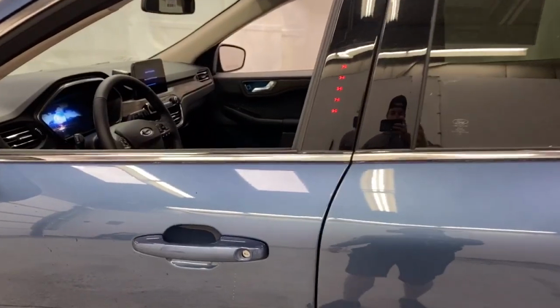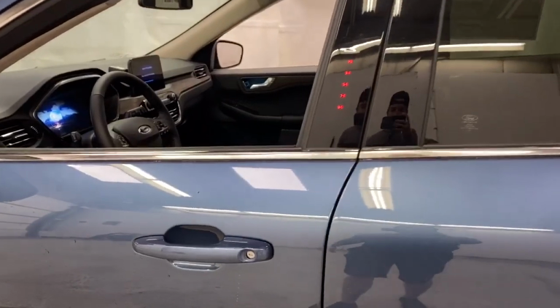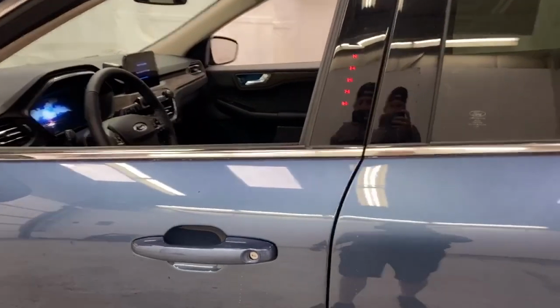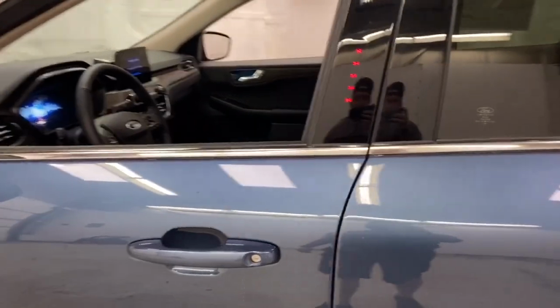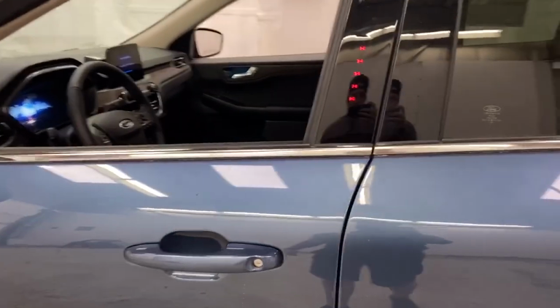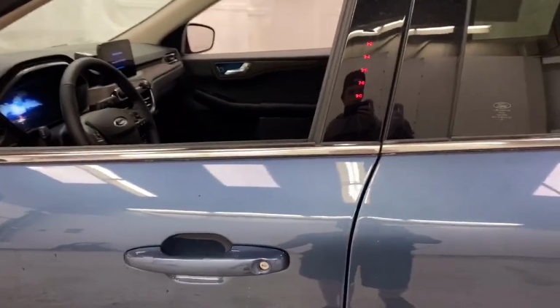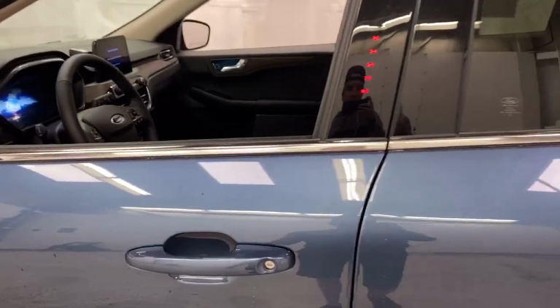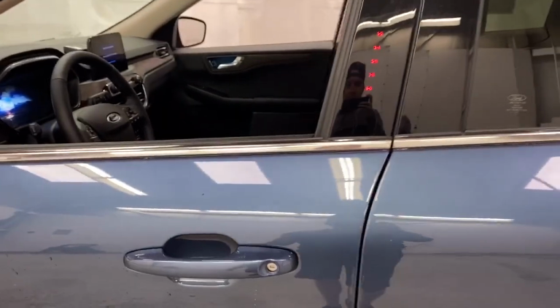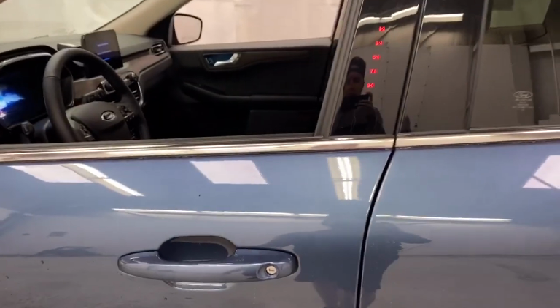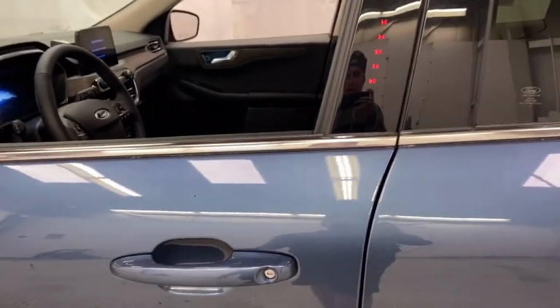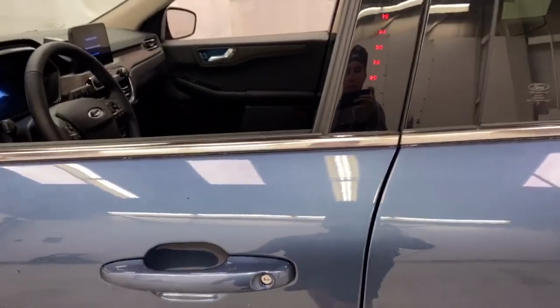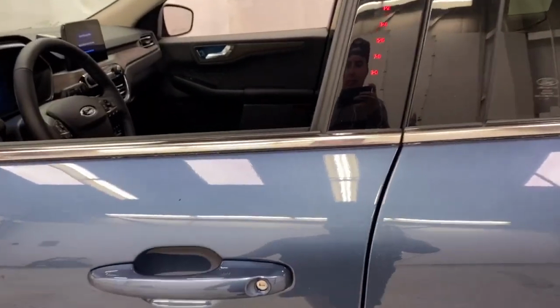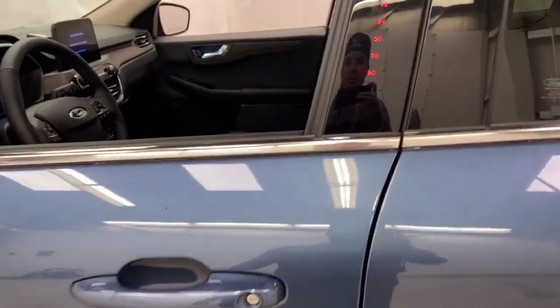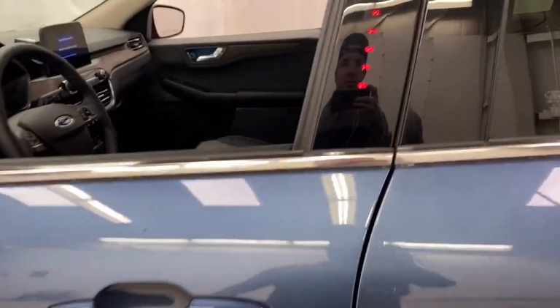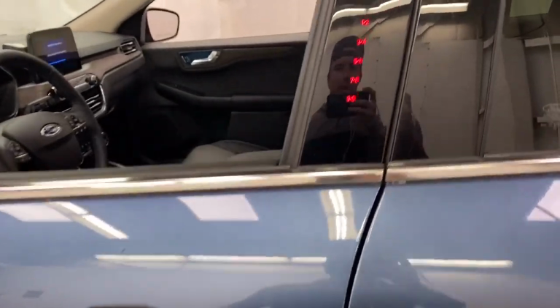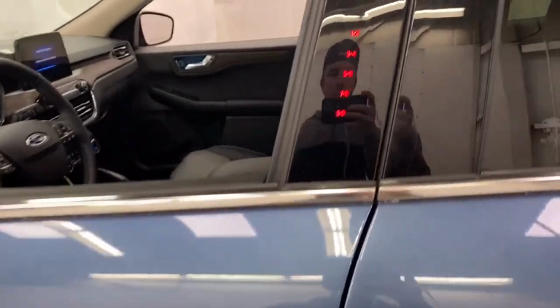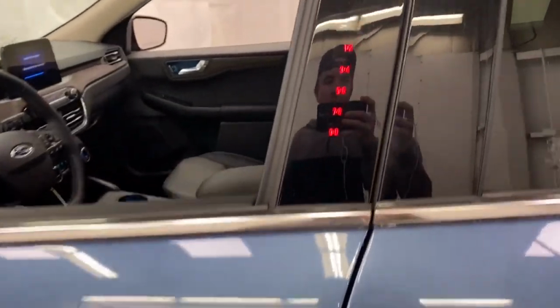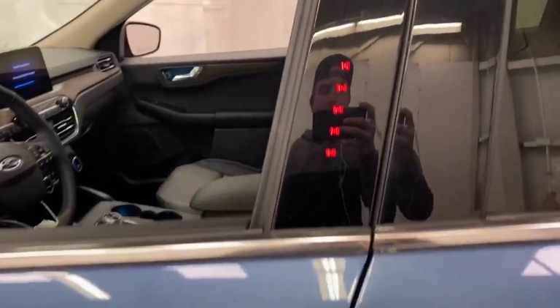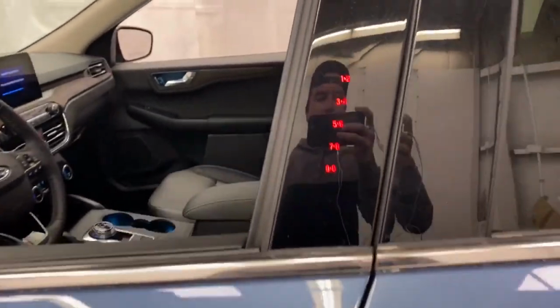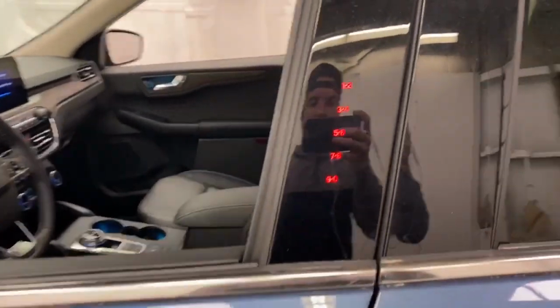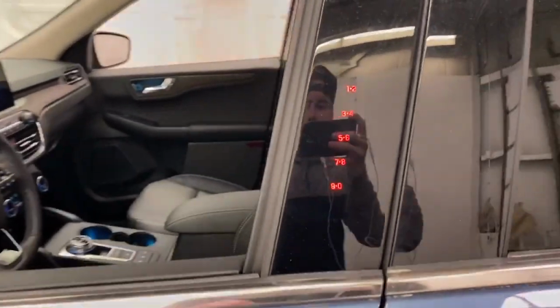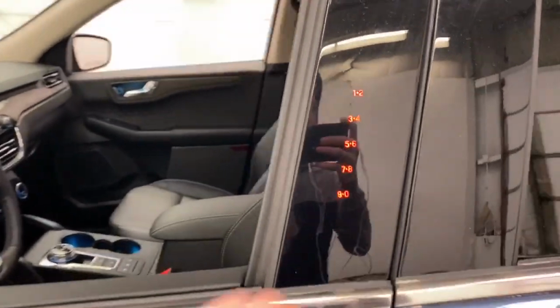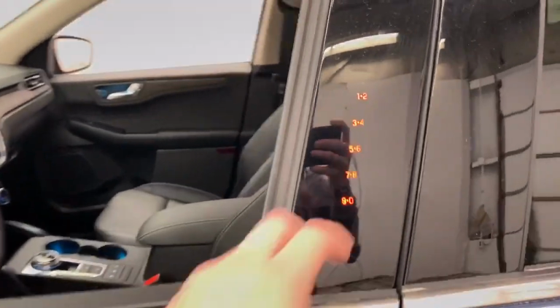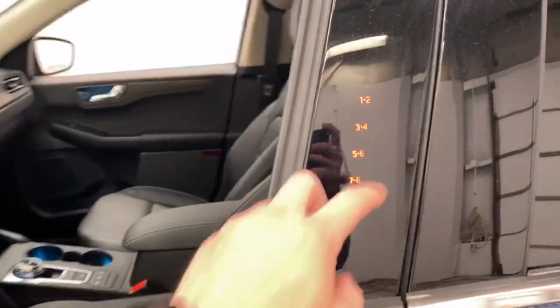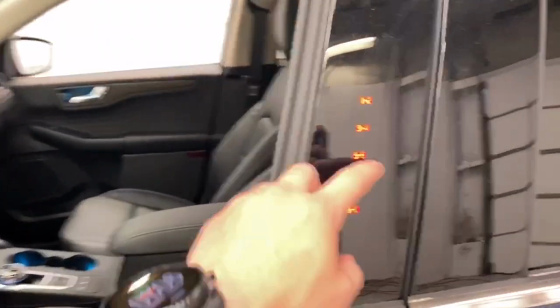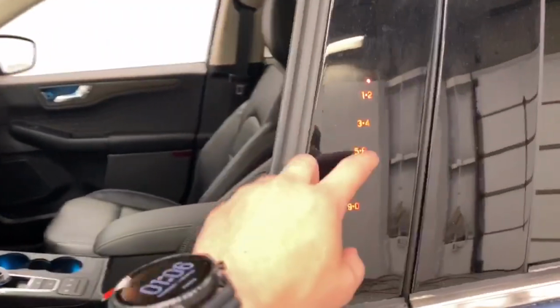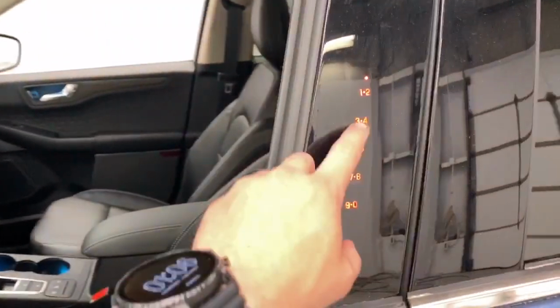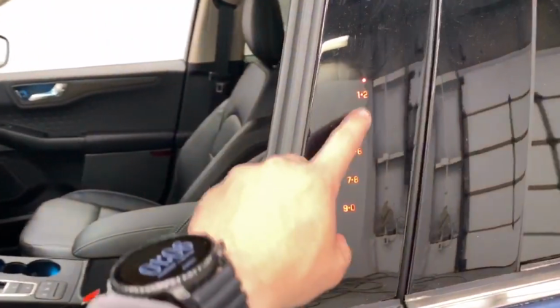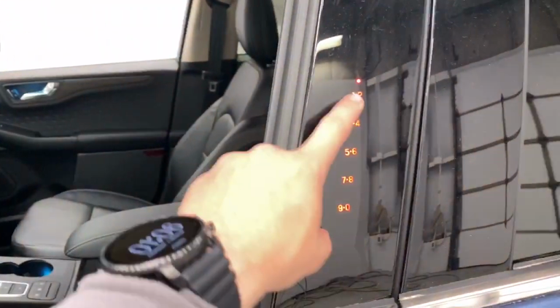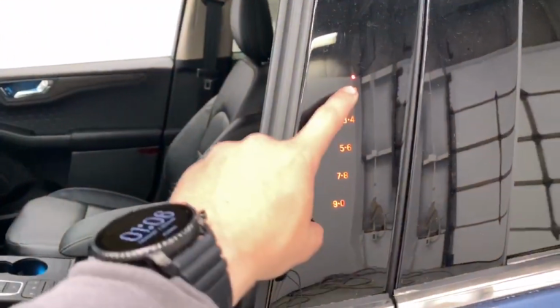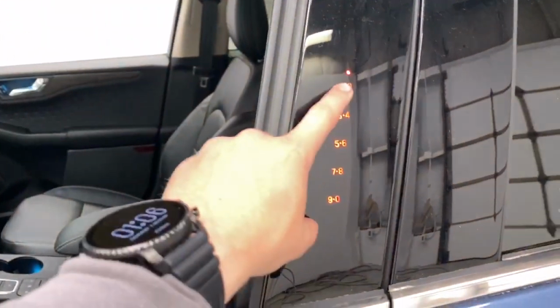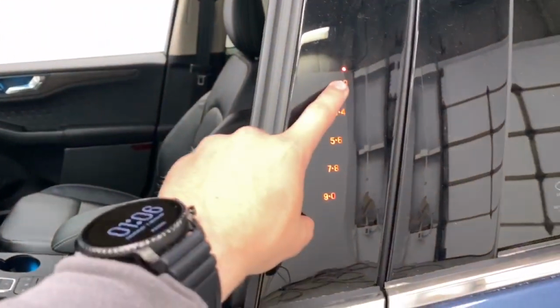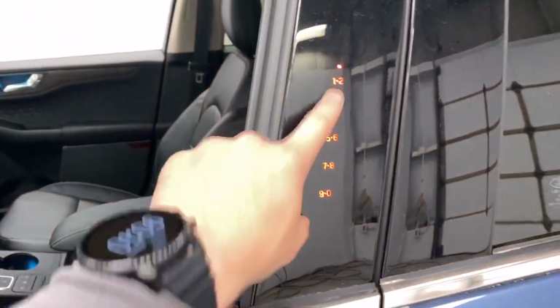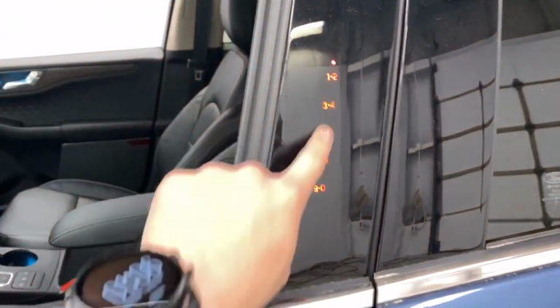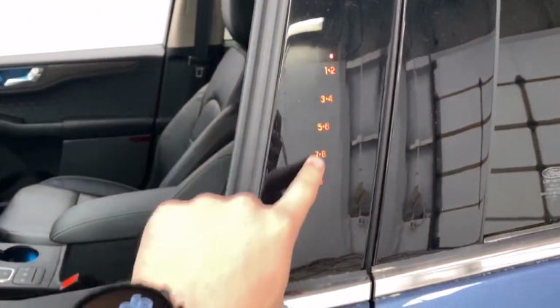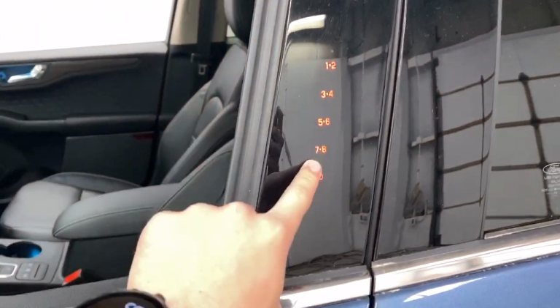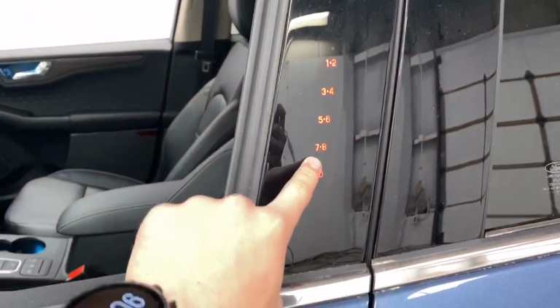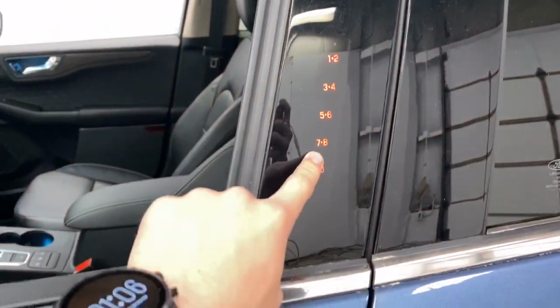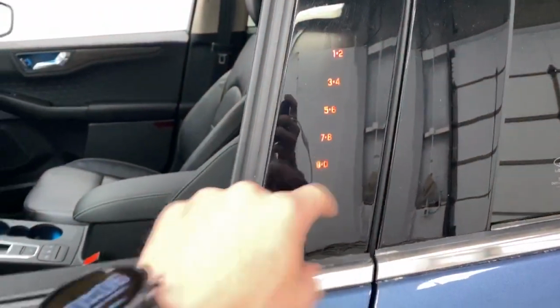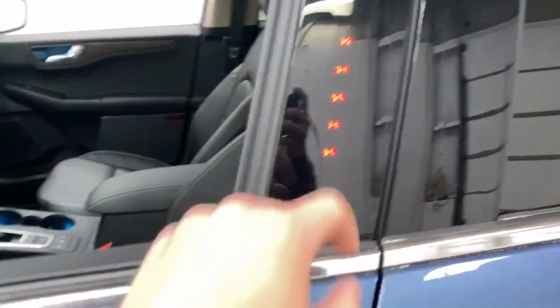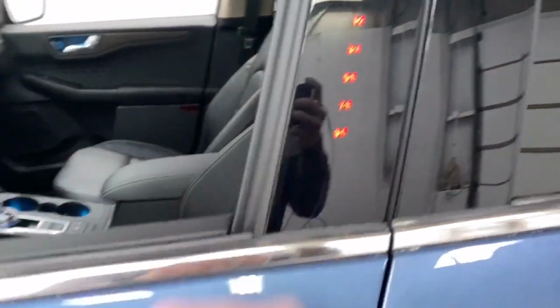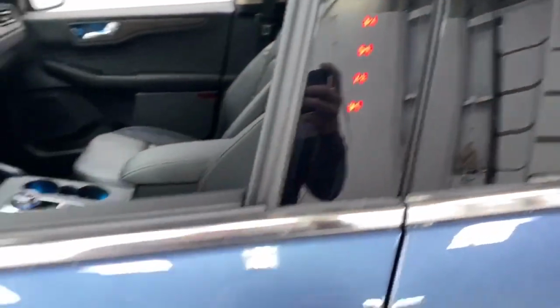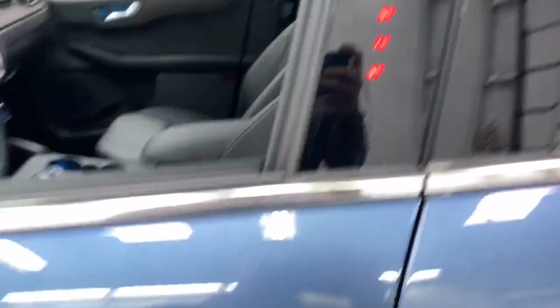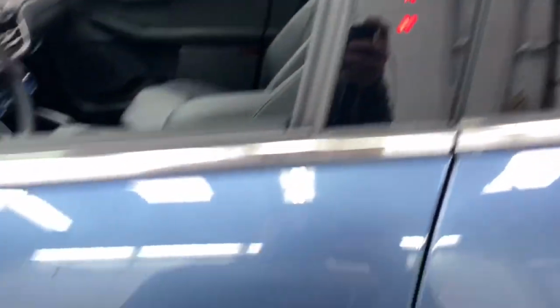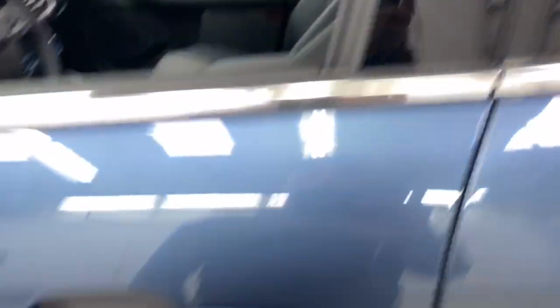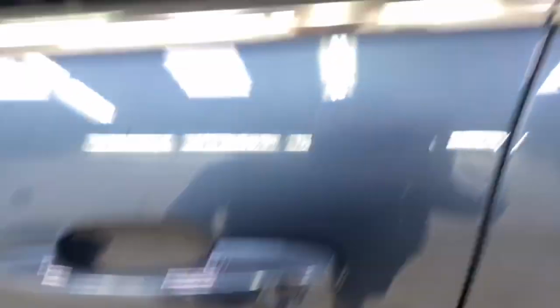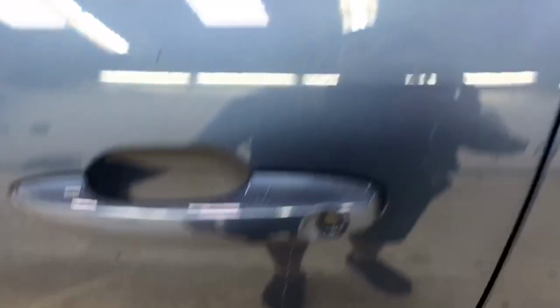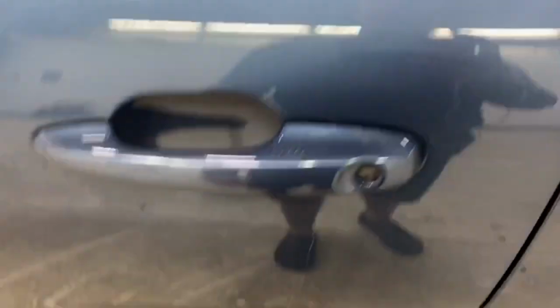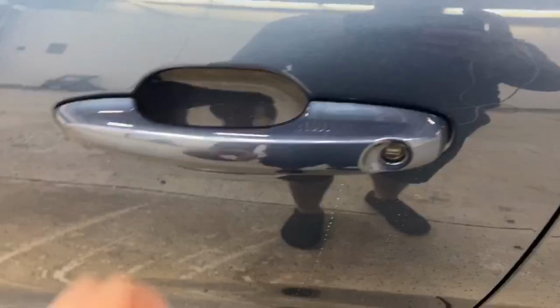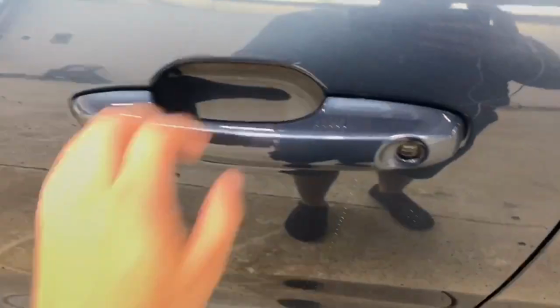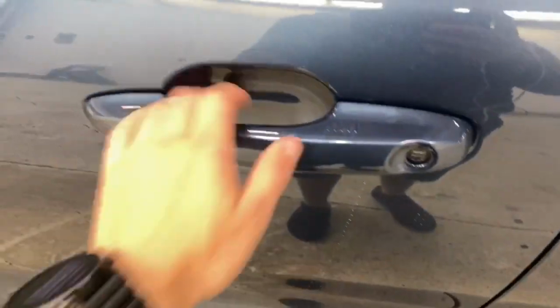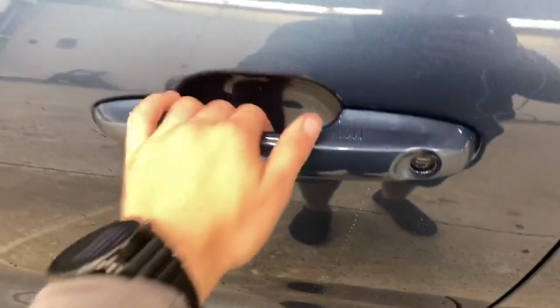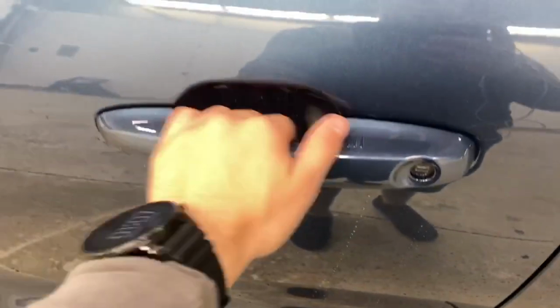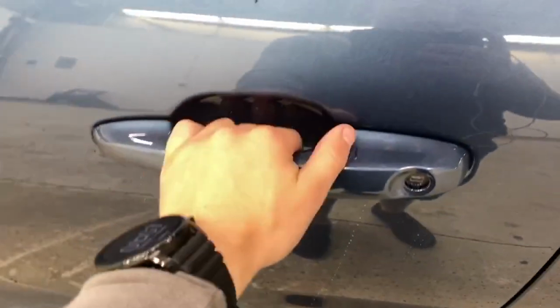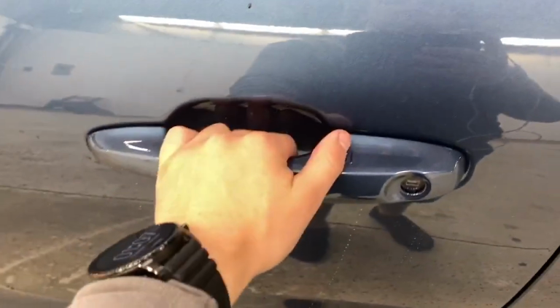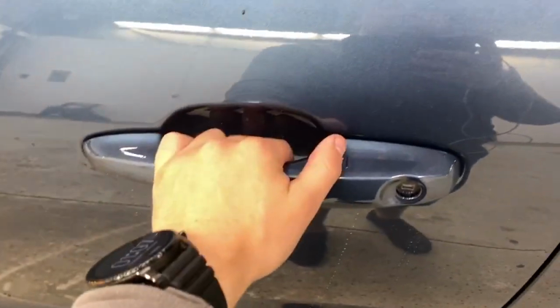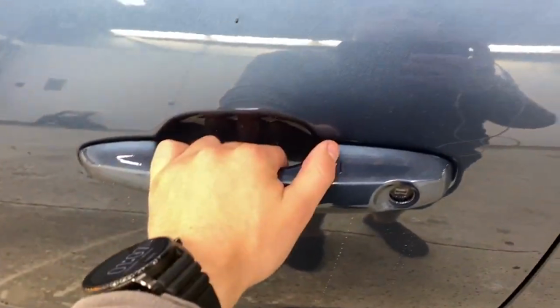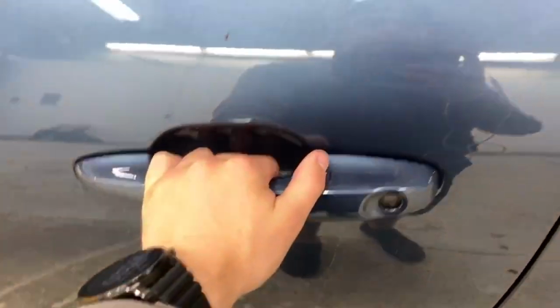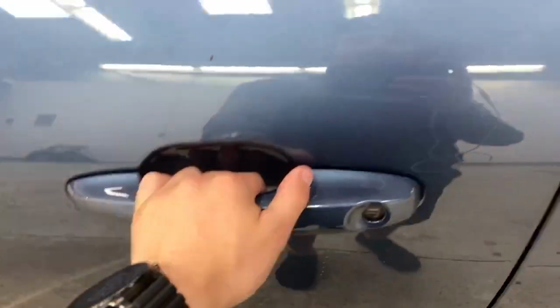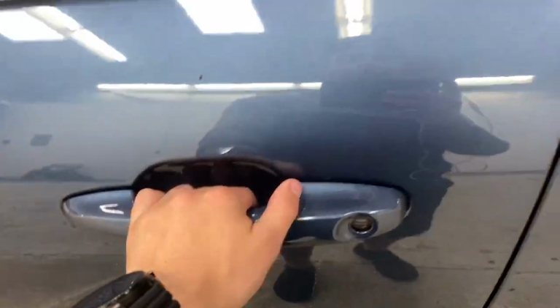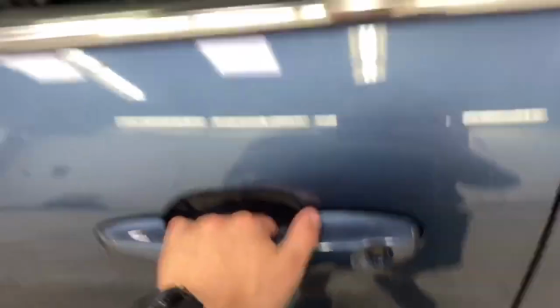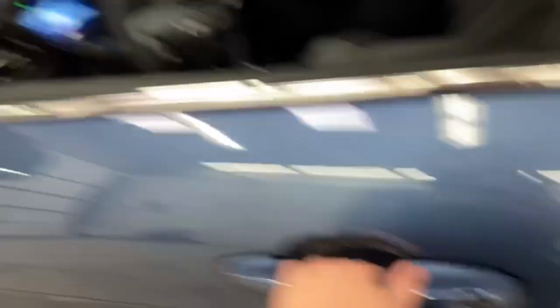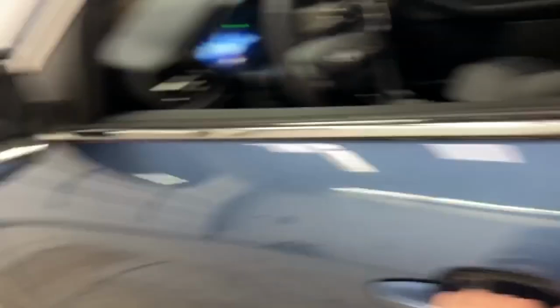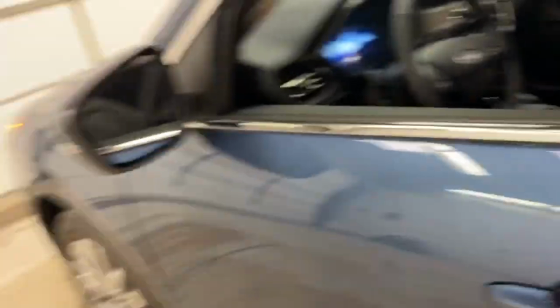On your way into the Escape, first you may notice is your button keypad here for secure entry, and your intelligent access door handles.